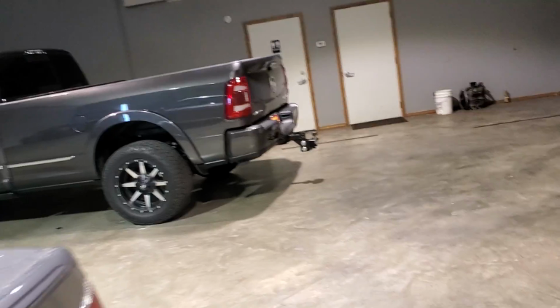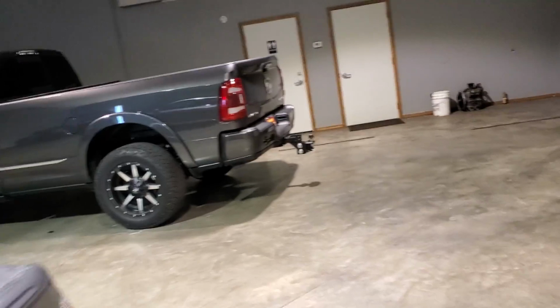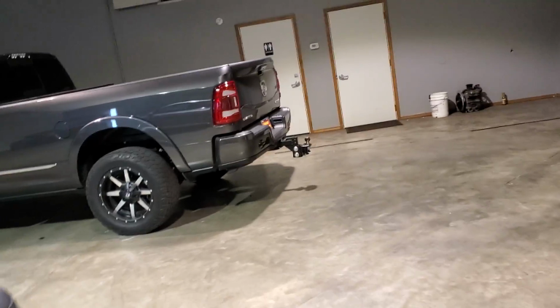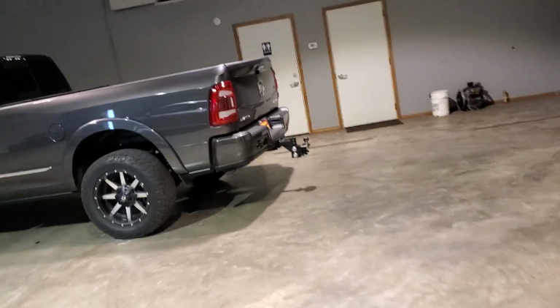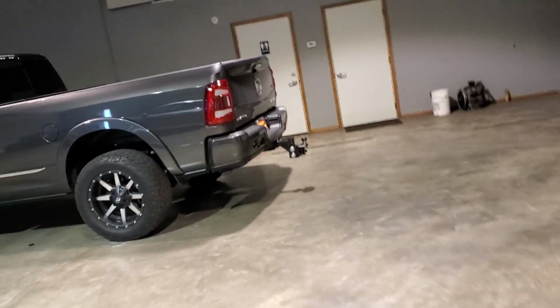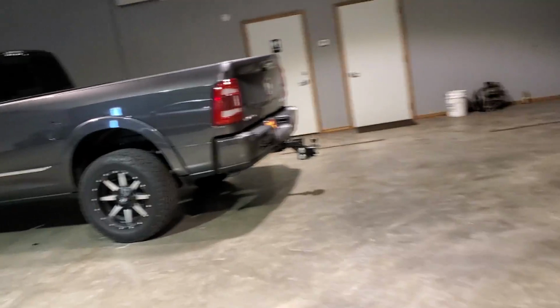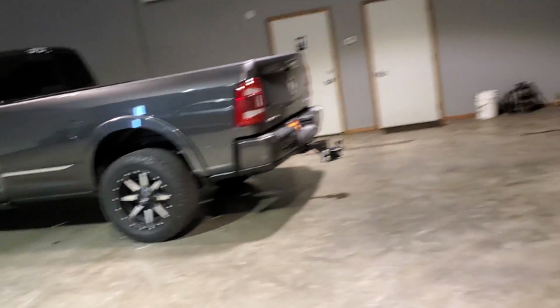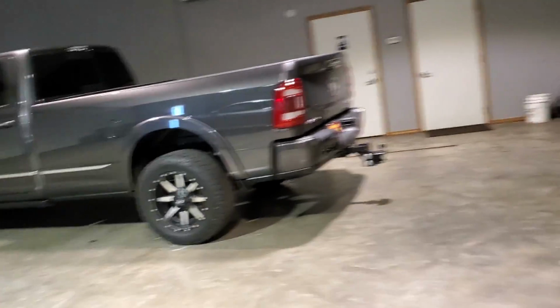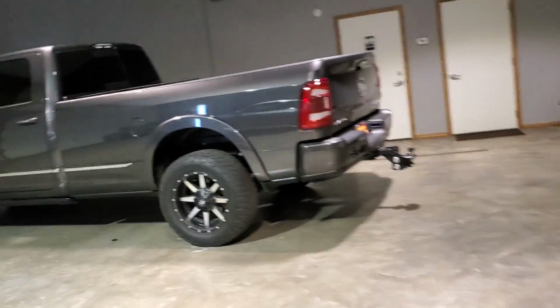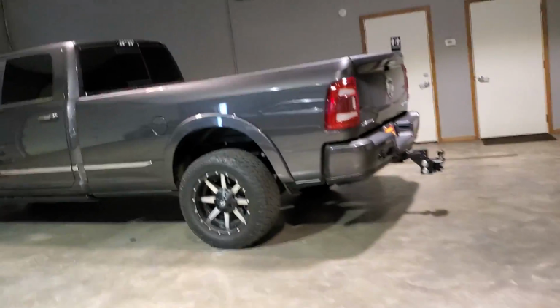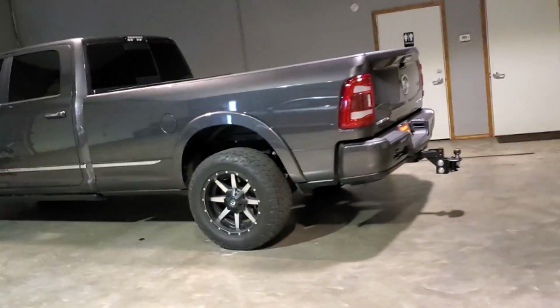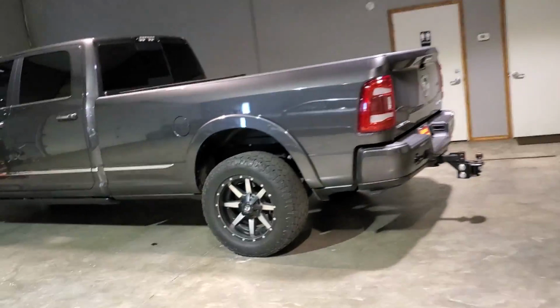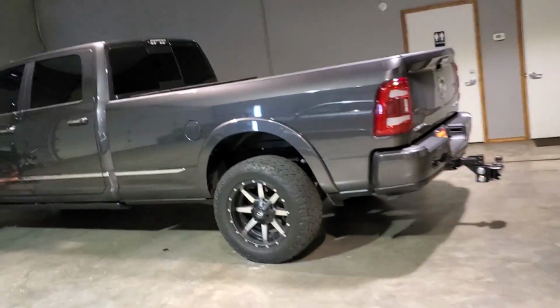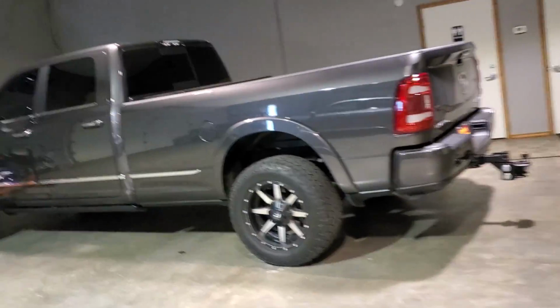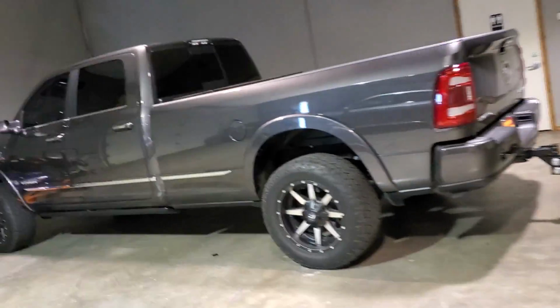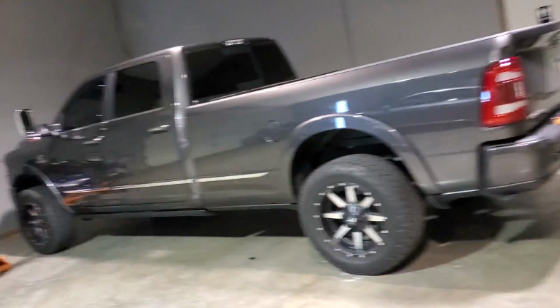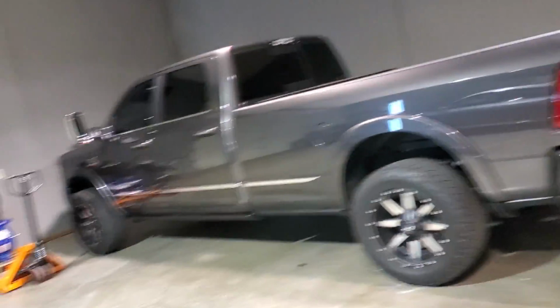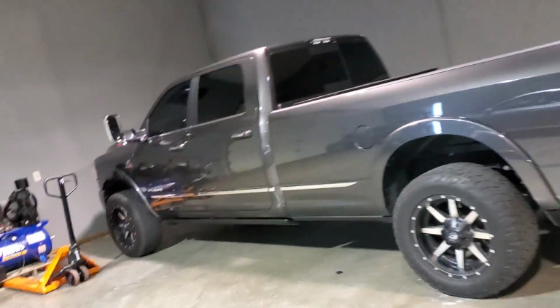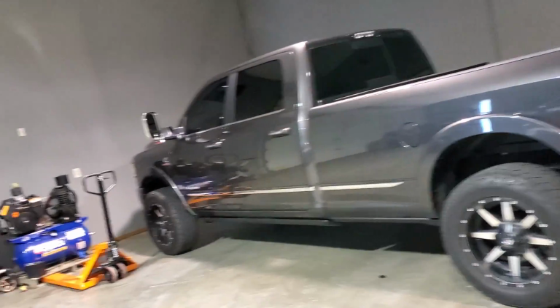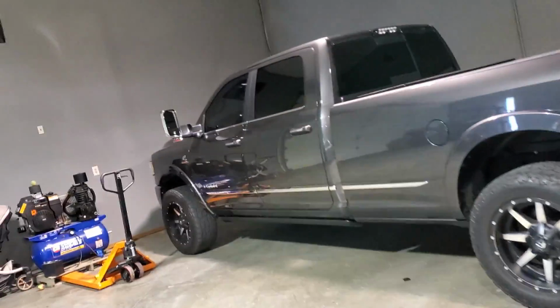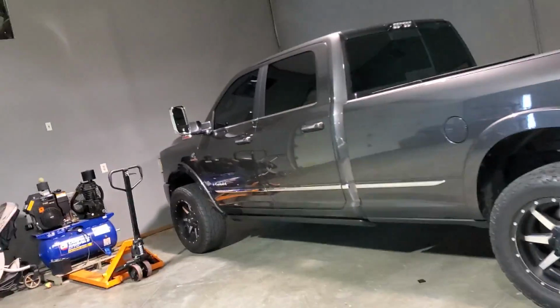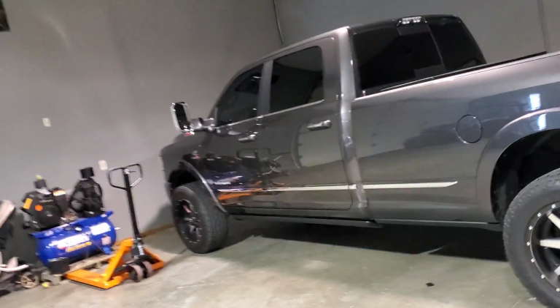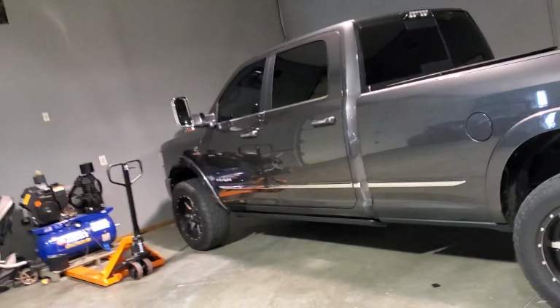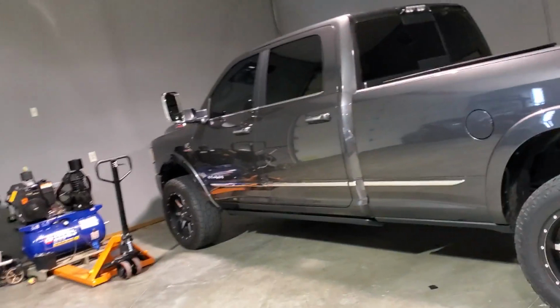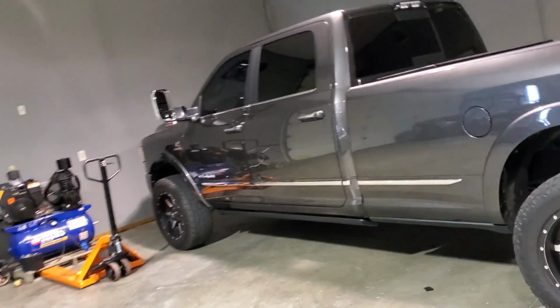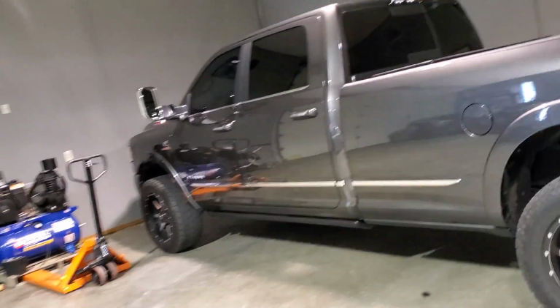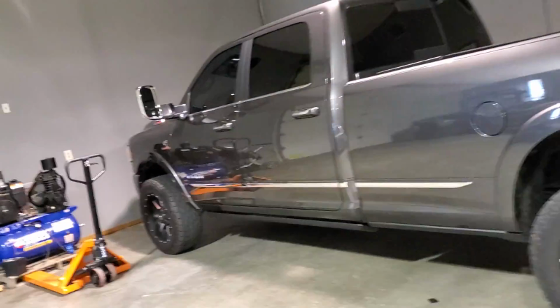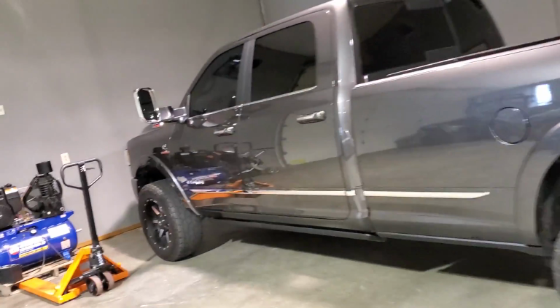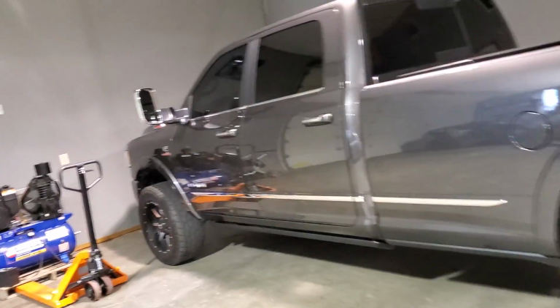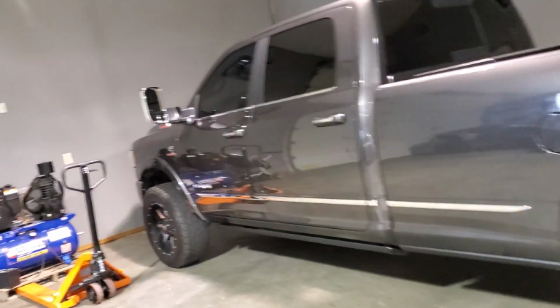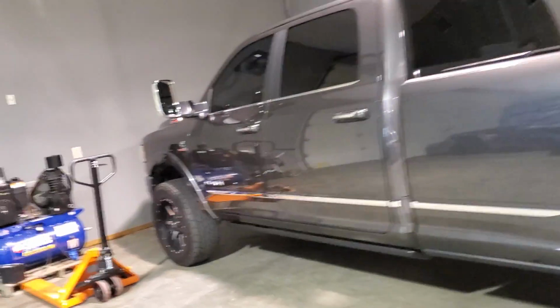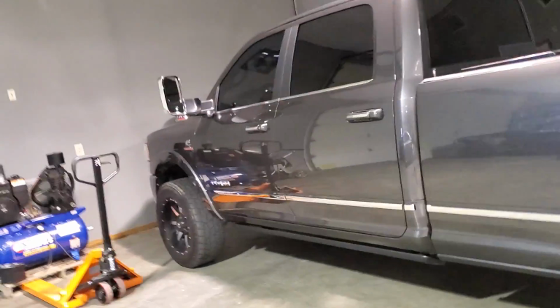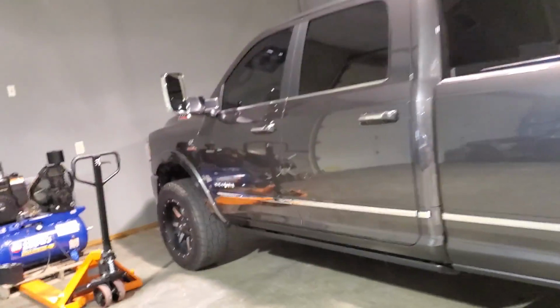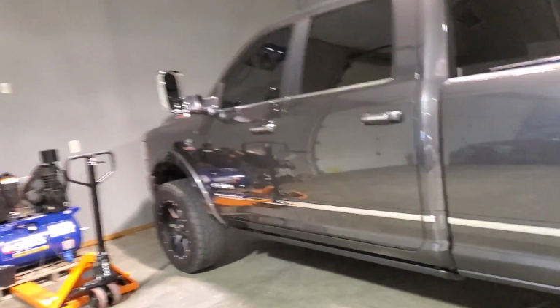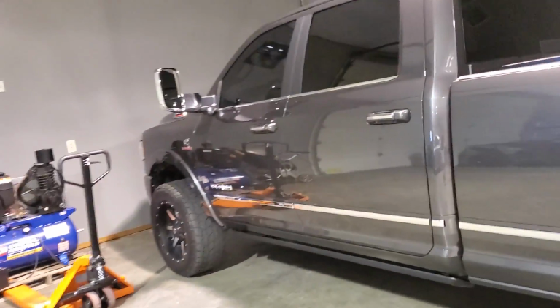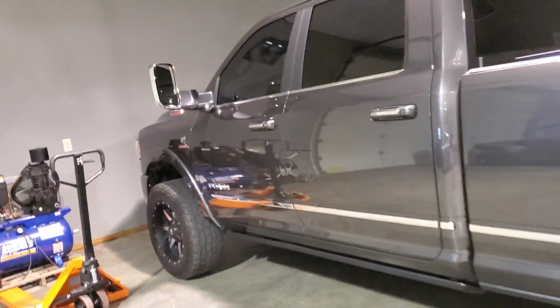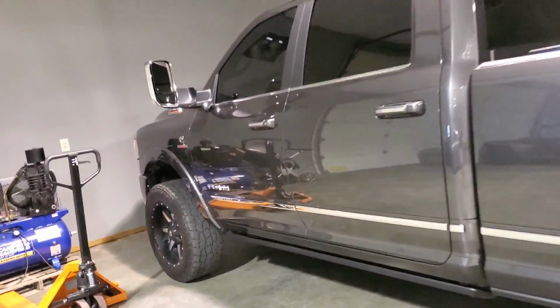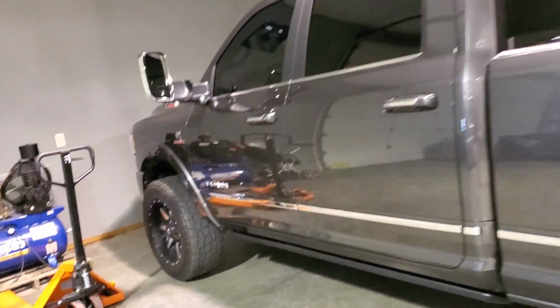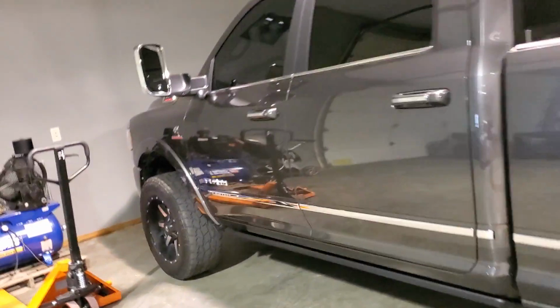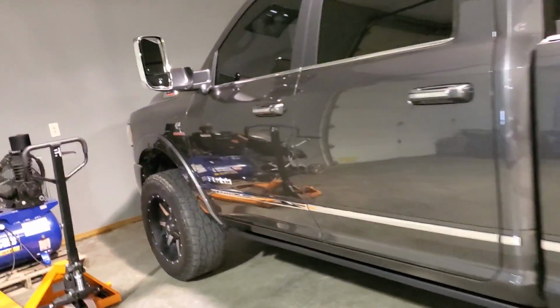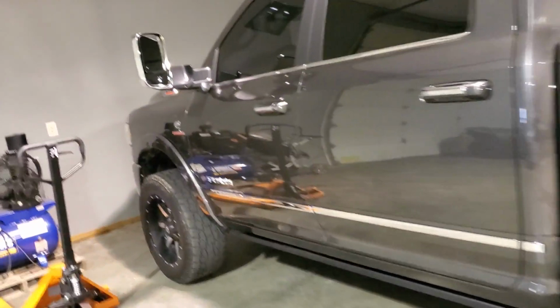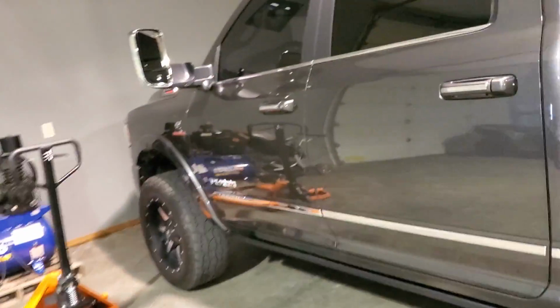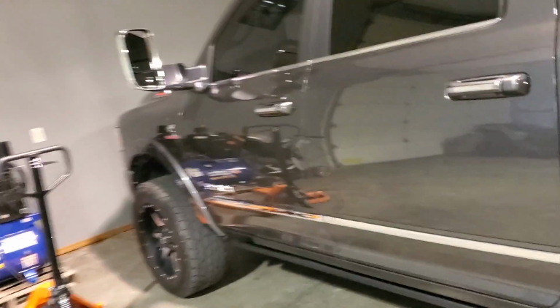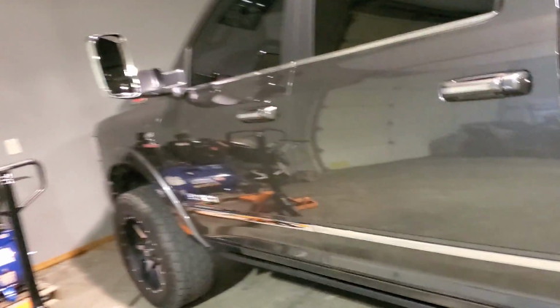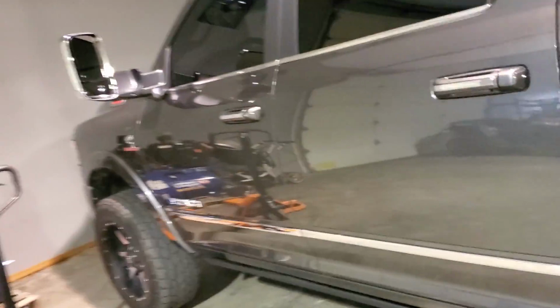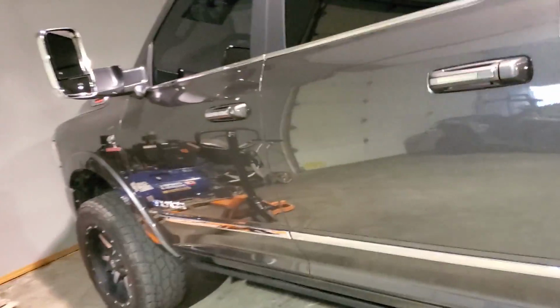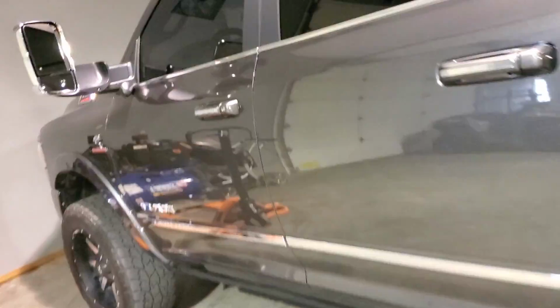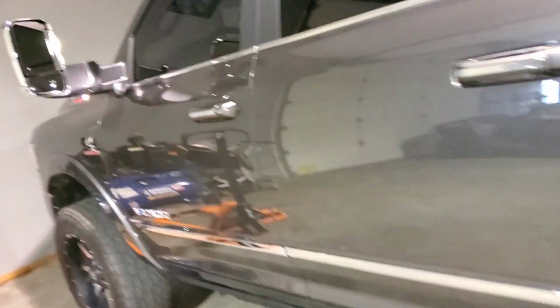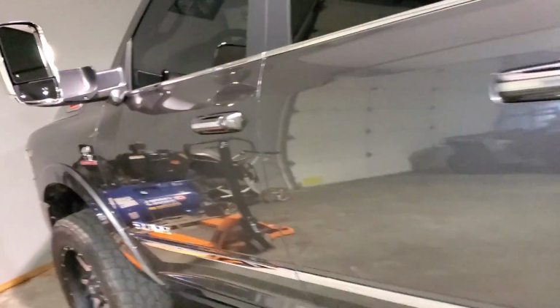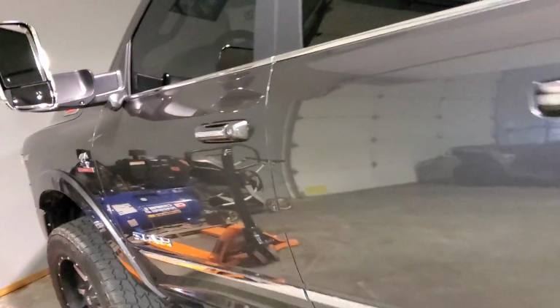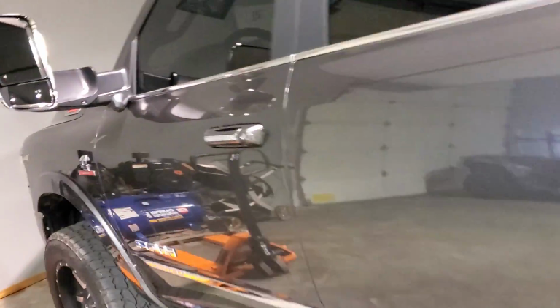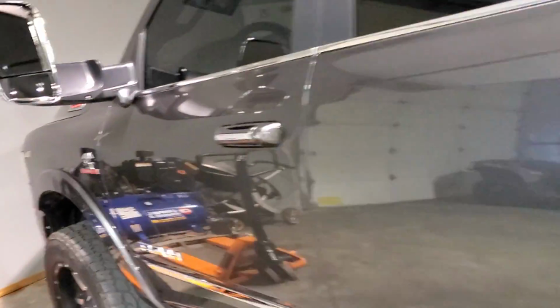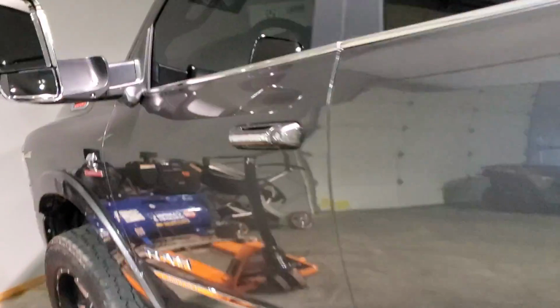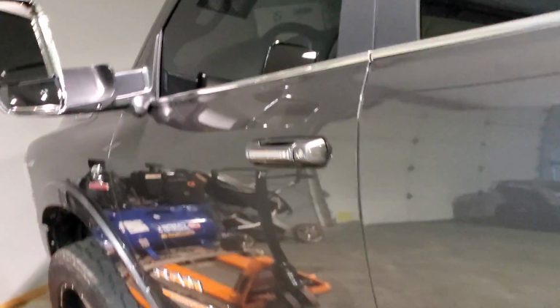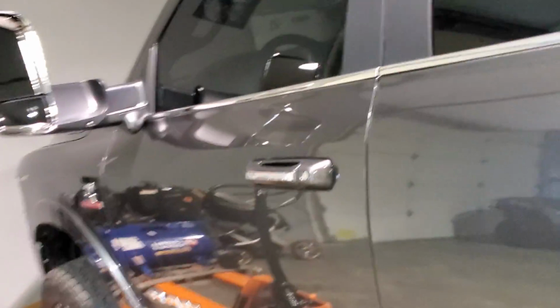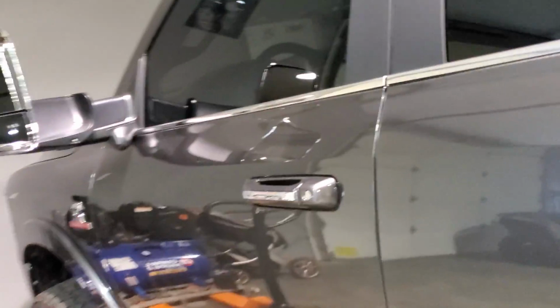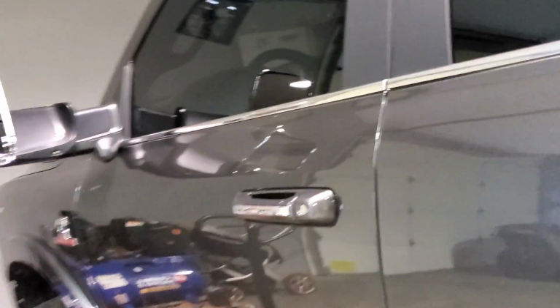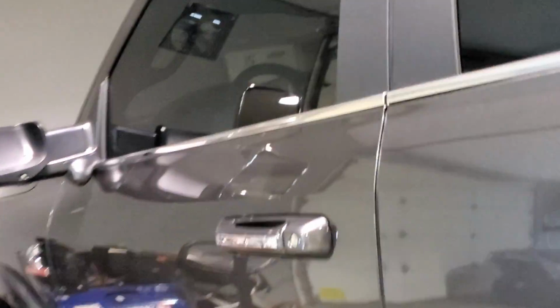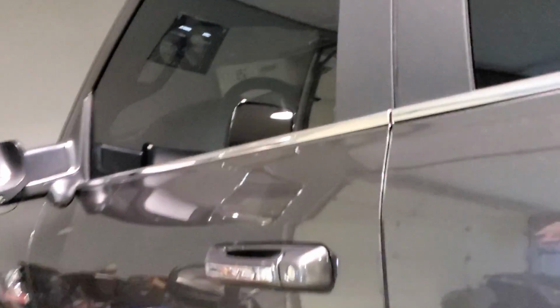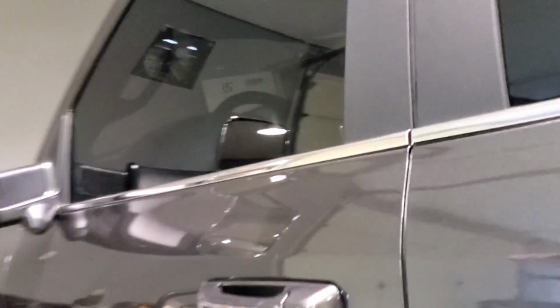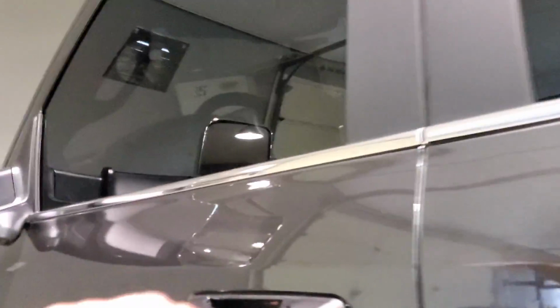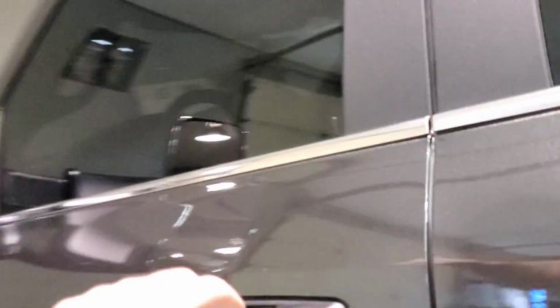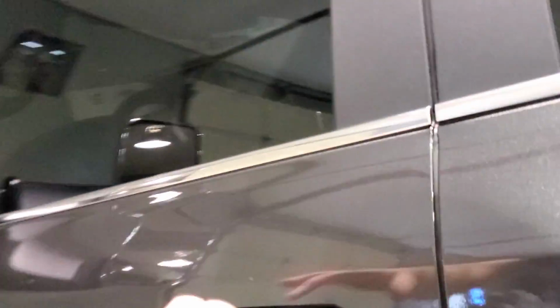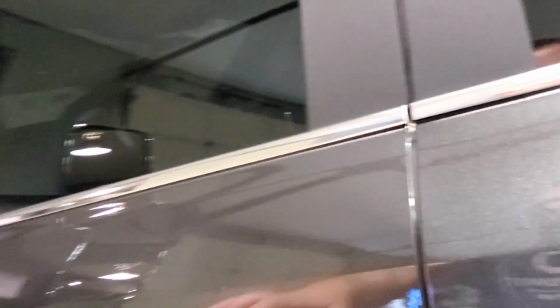Question of the year: how much power can a fifth gen handle? We know that the engine...